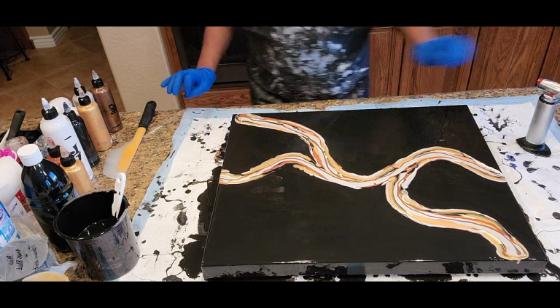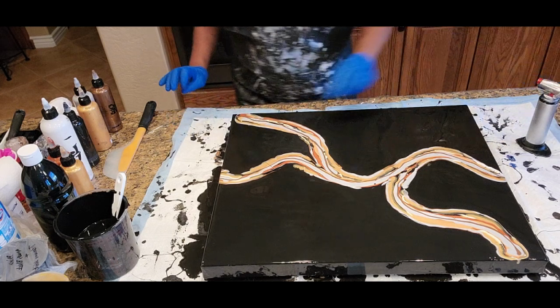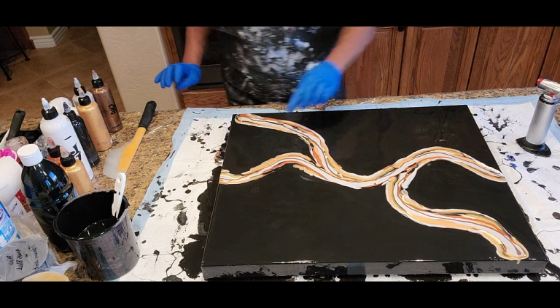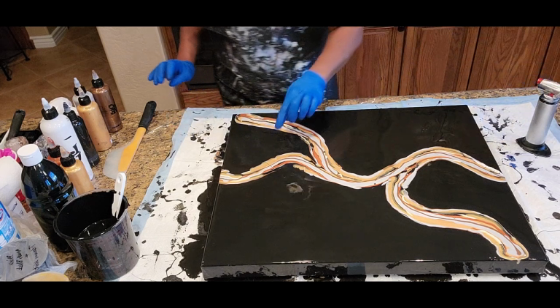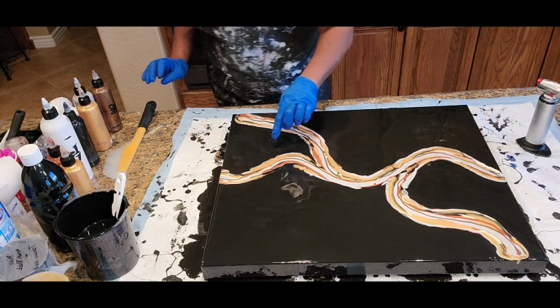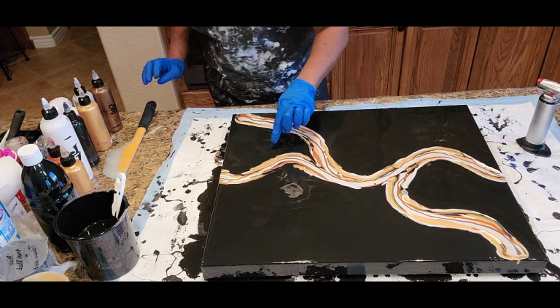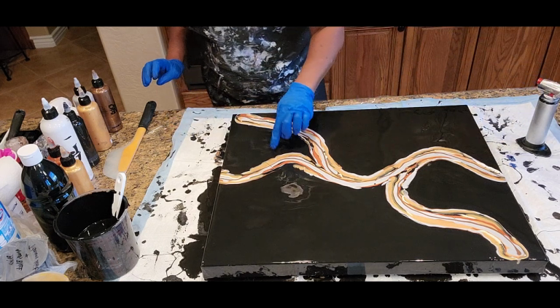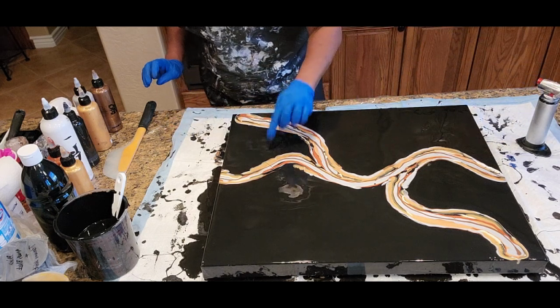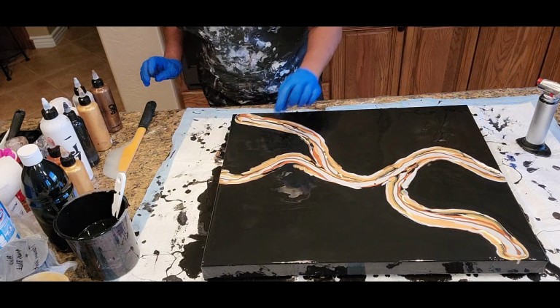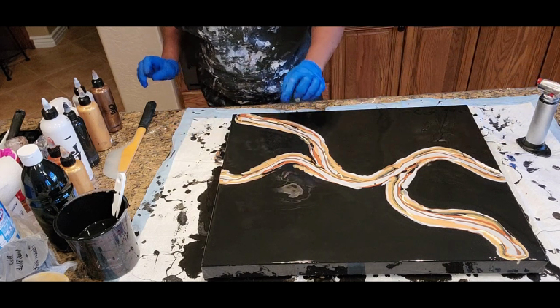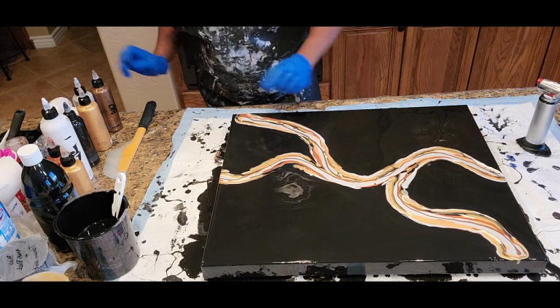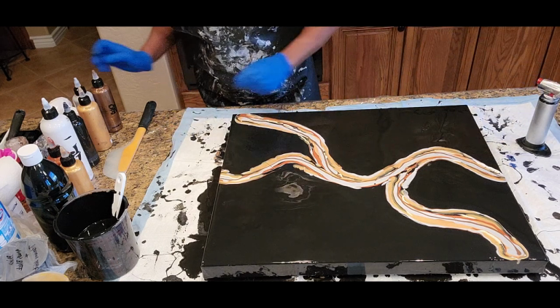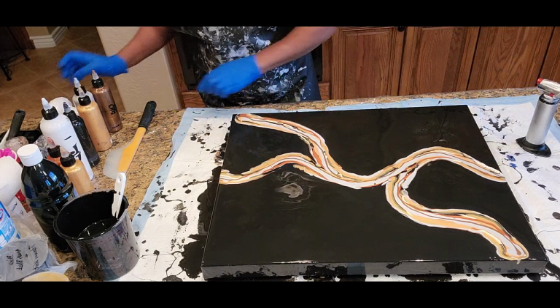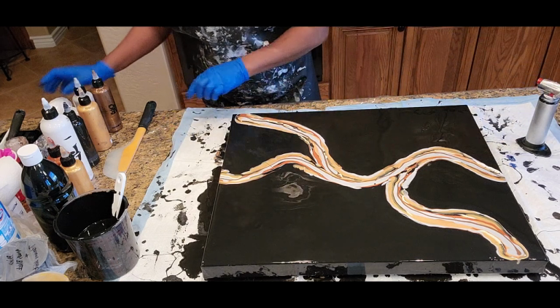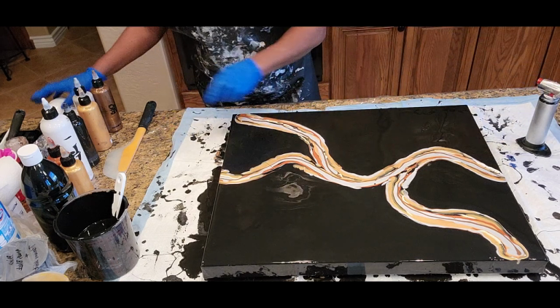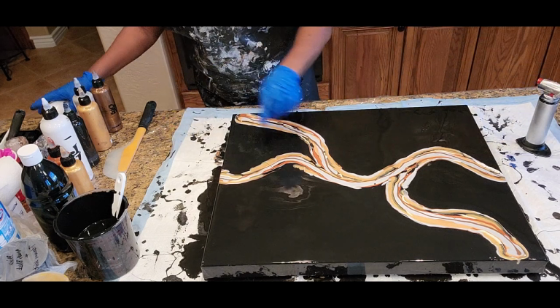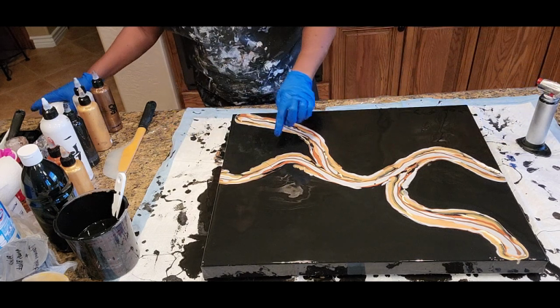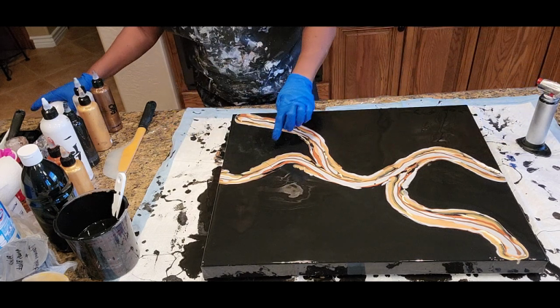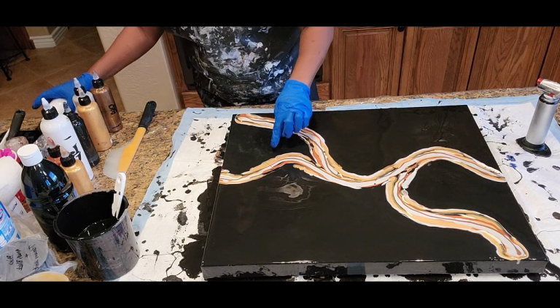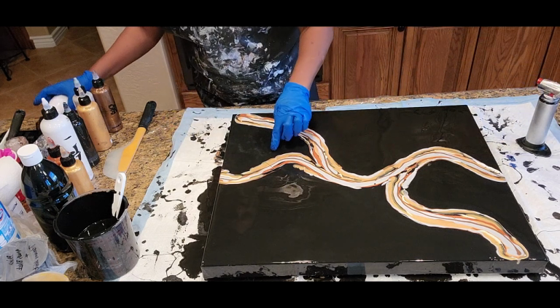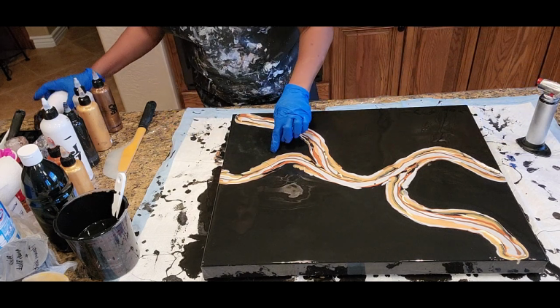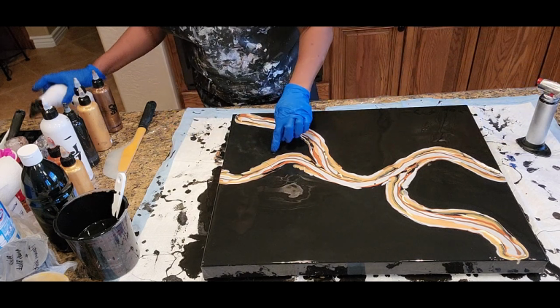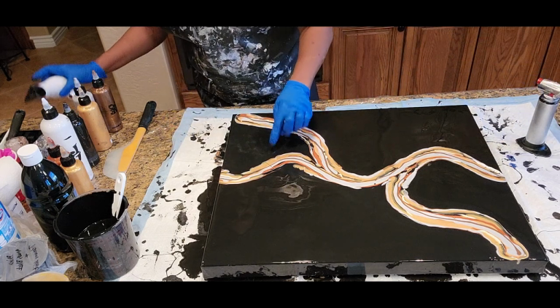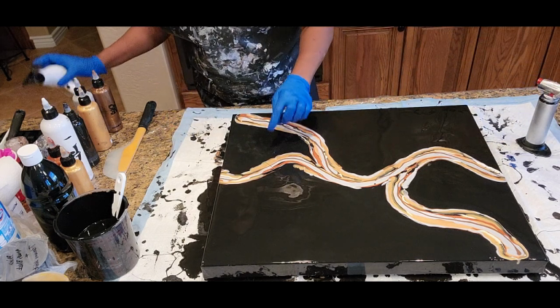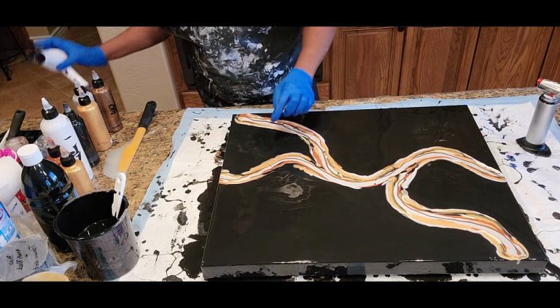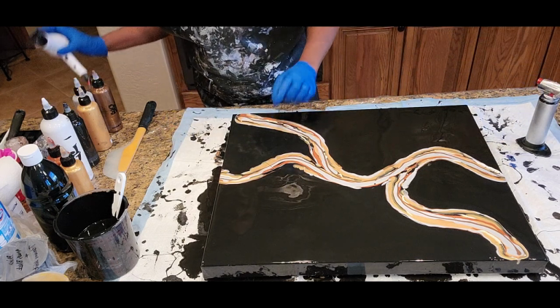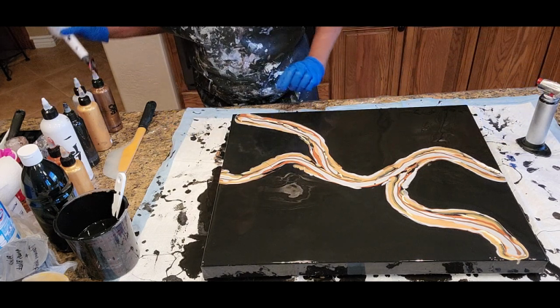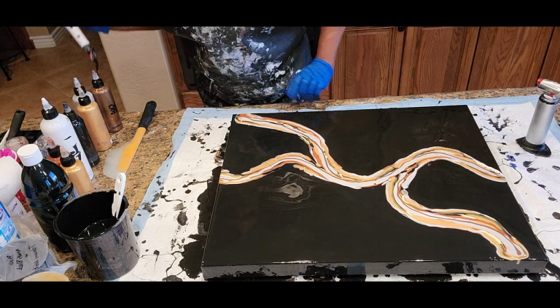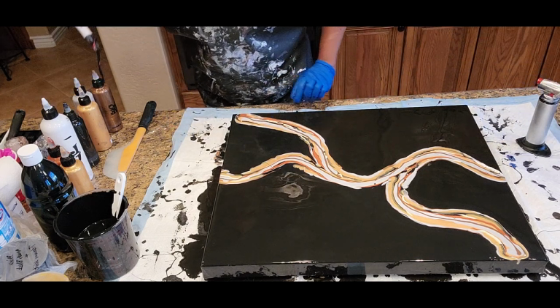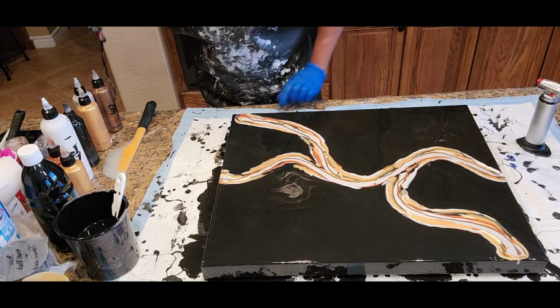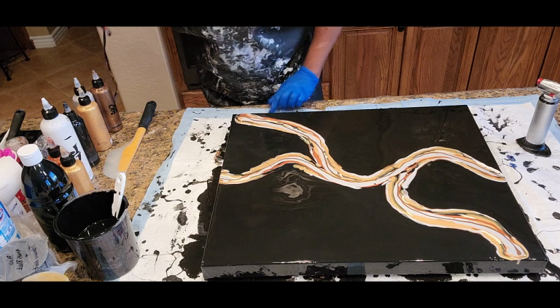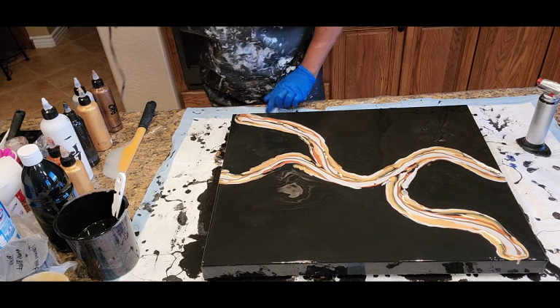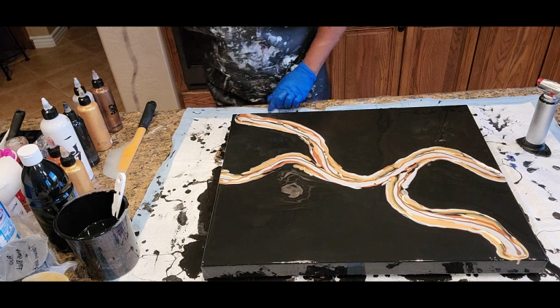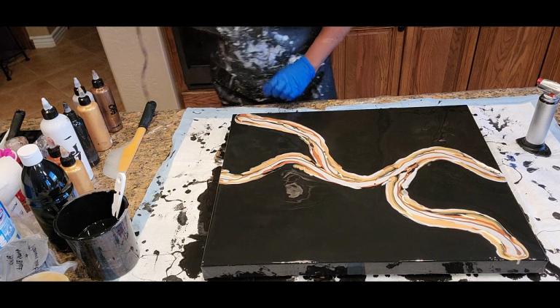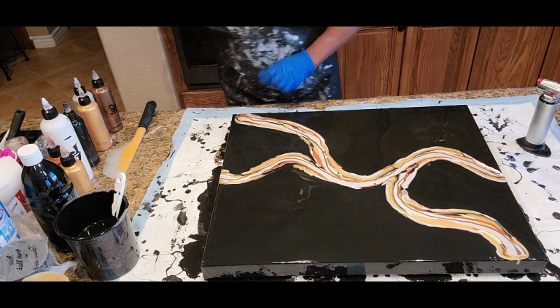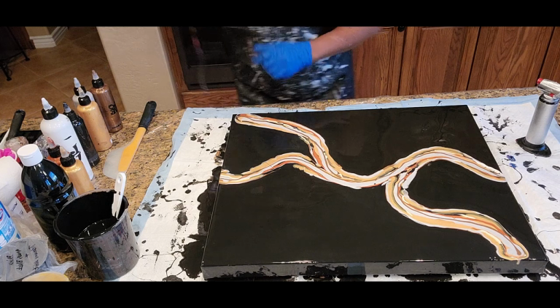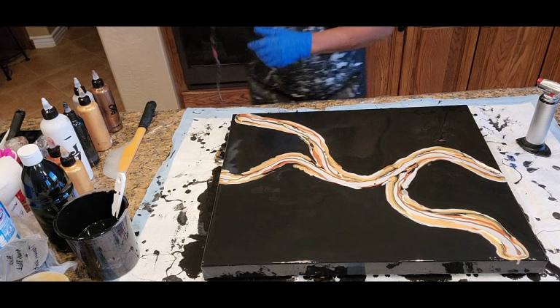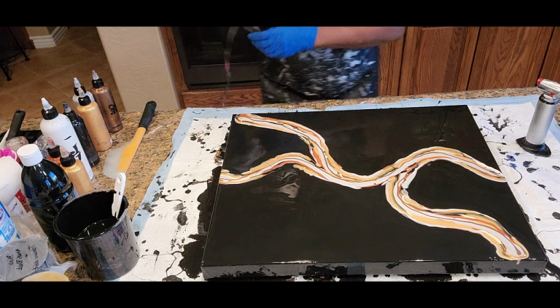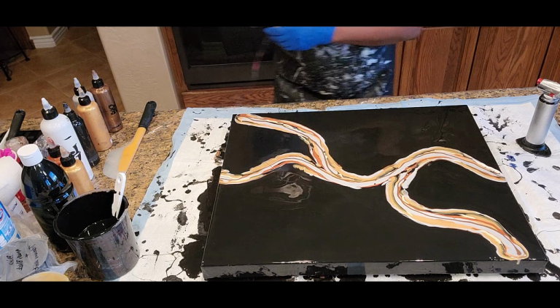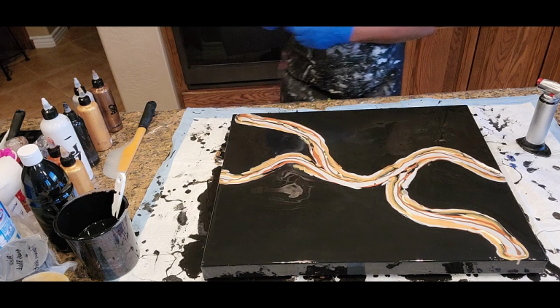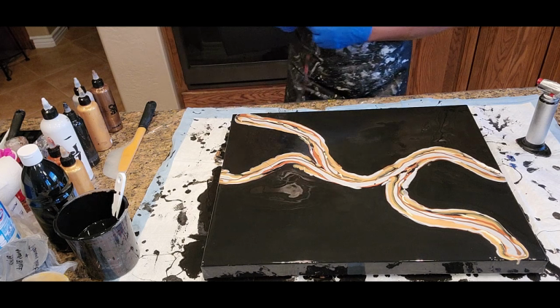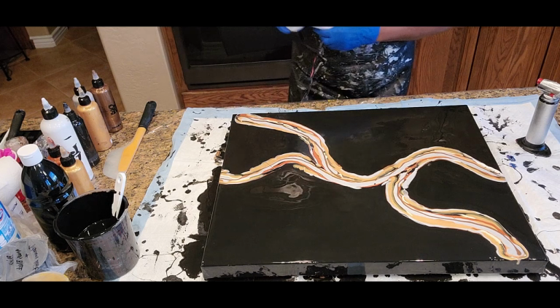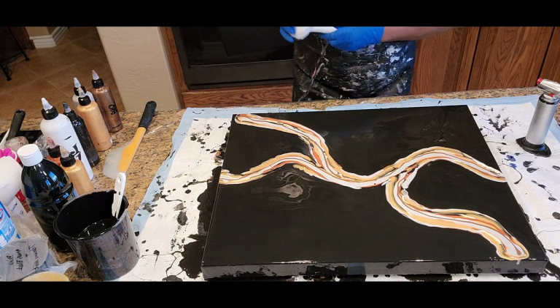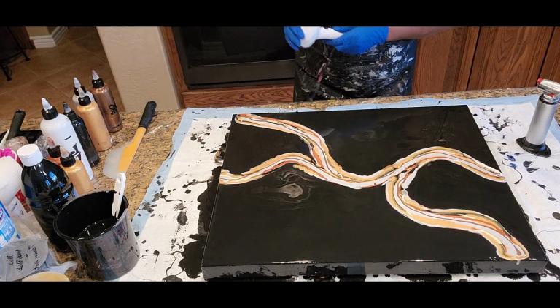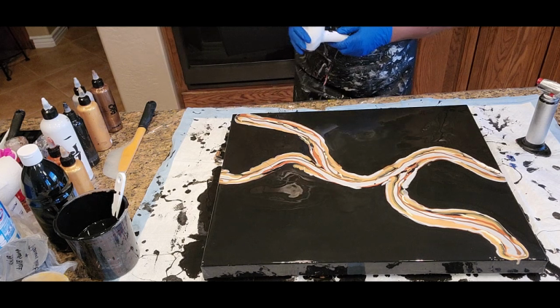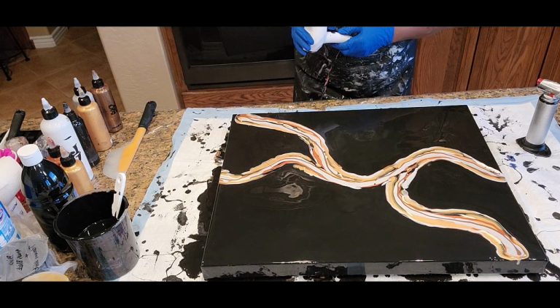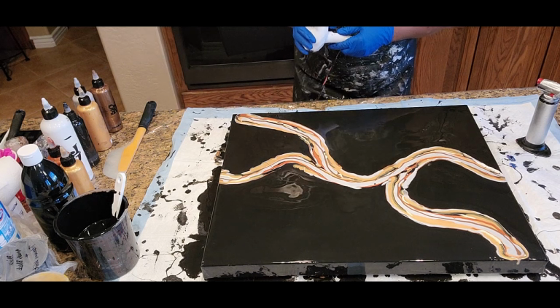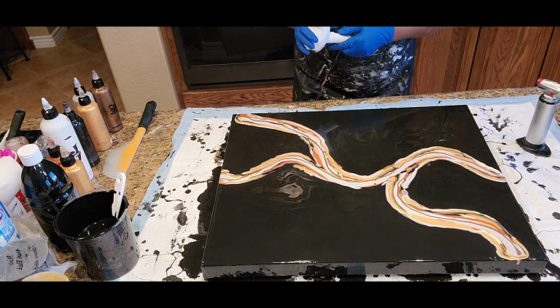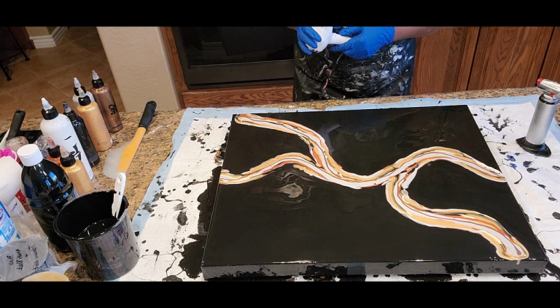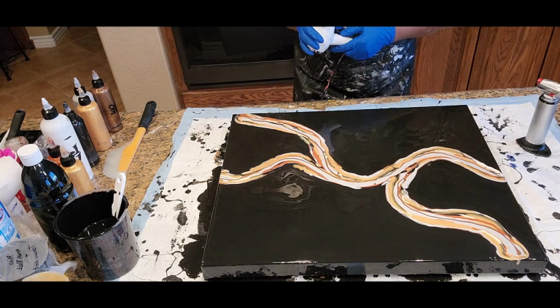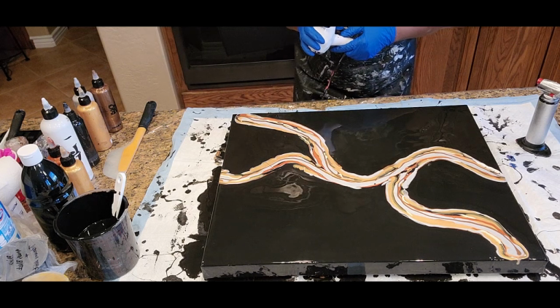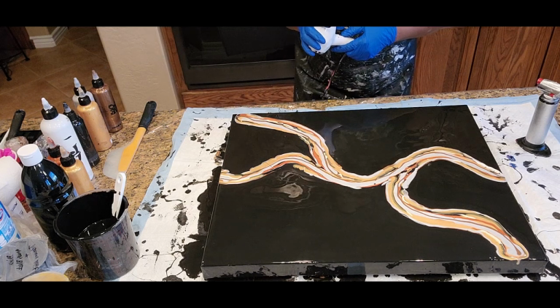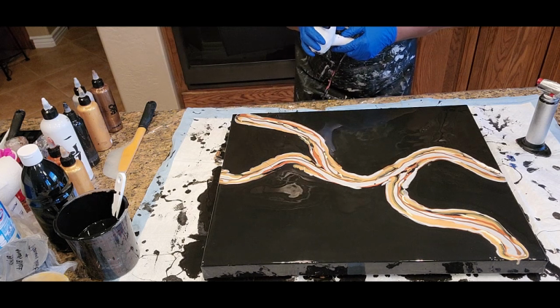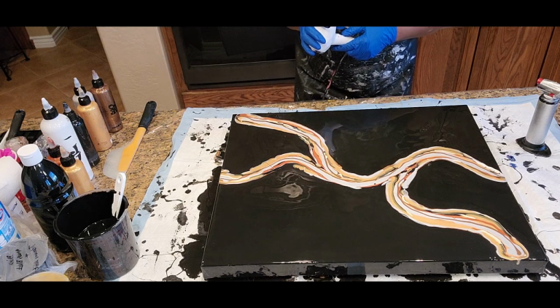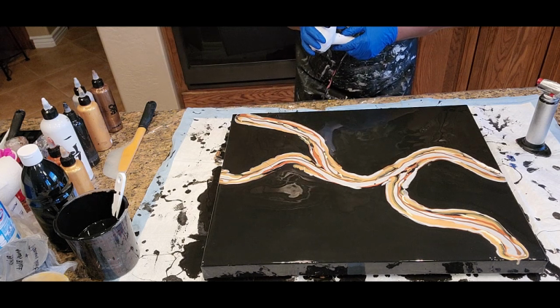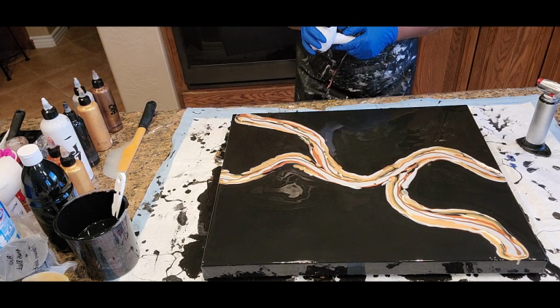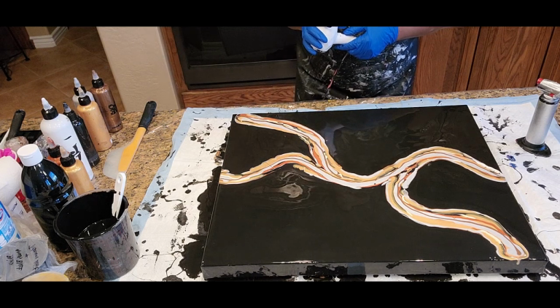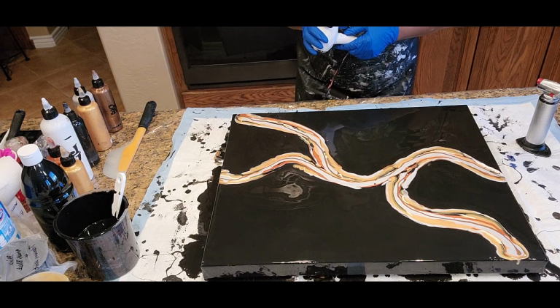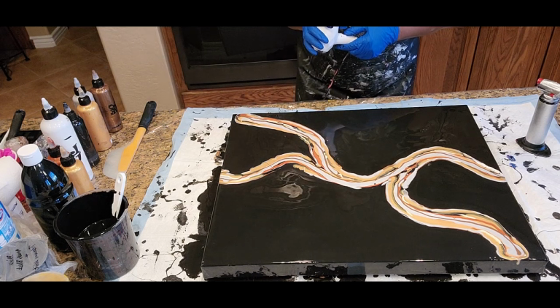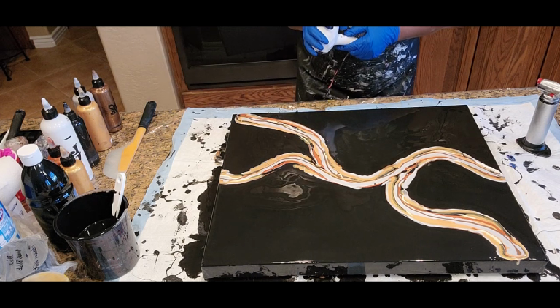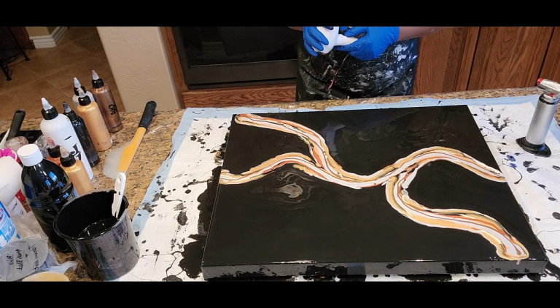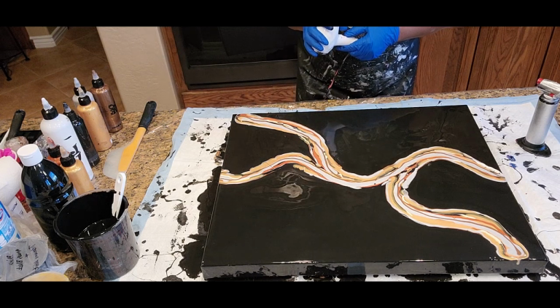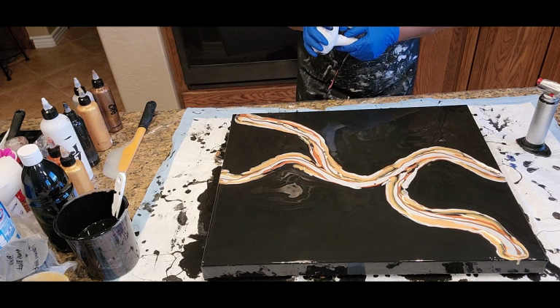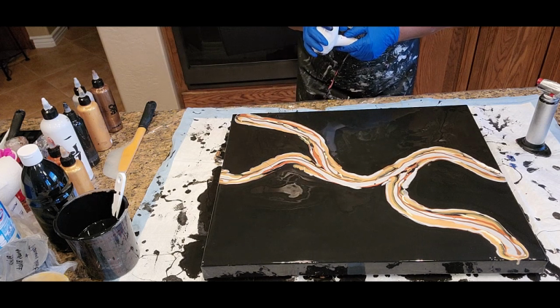So let's do it. Let's get this design going forward.